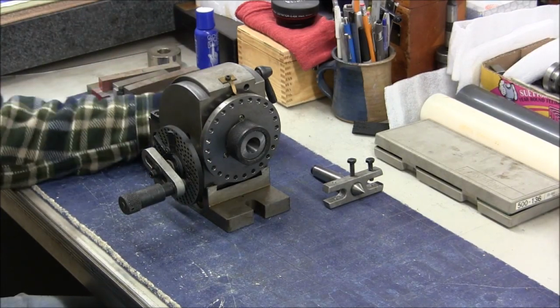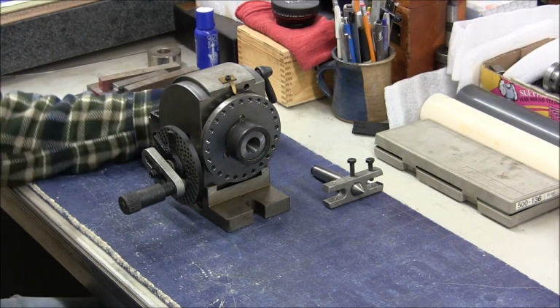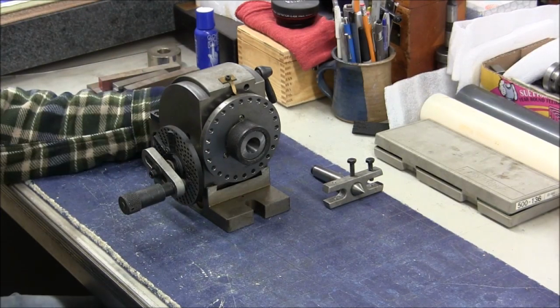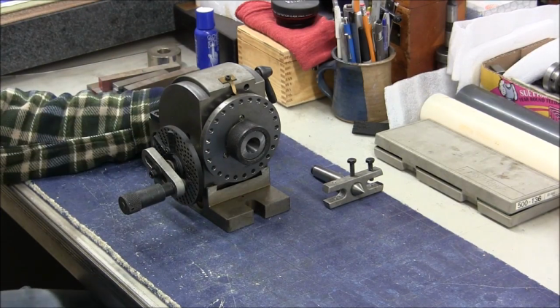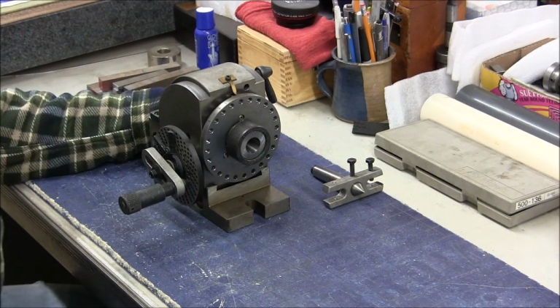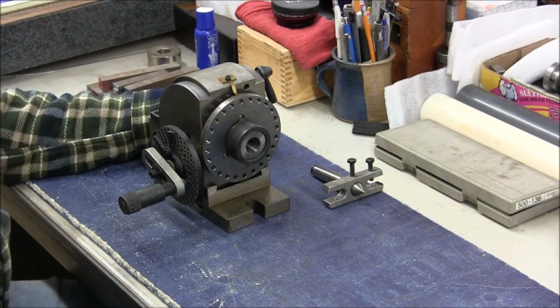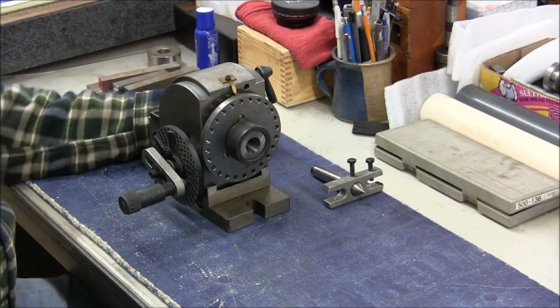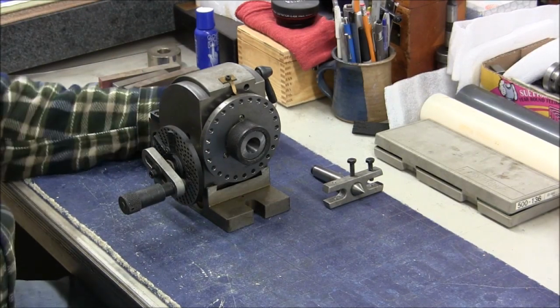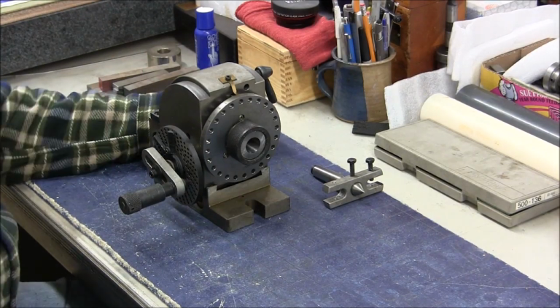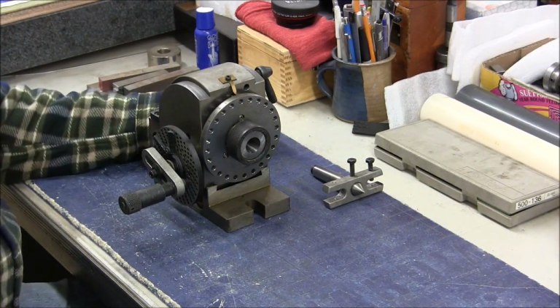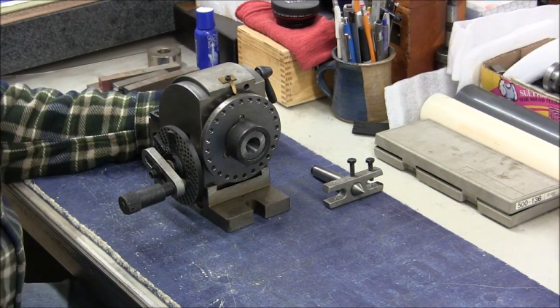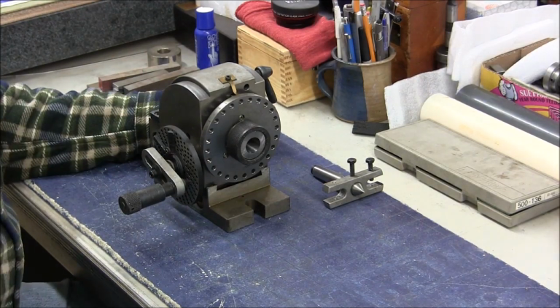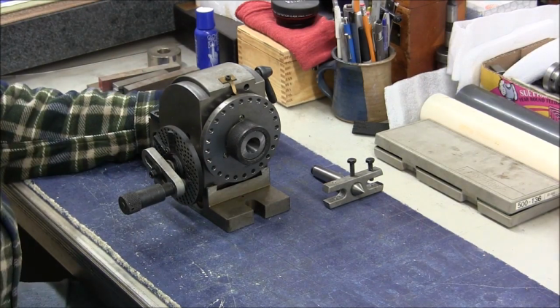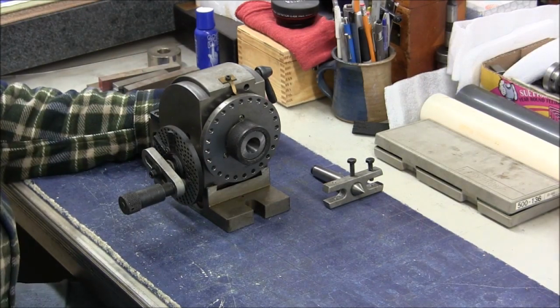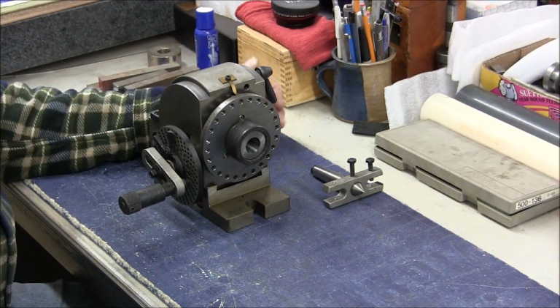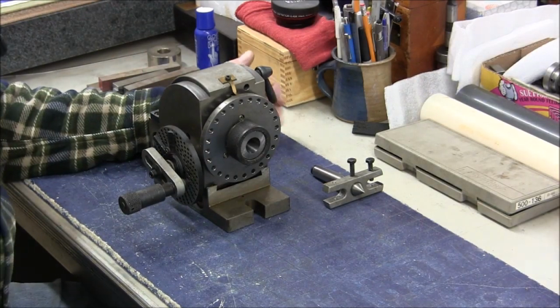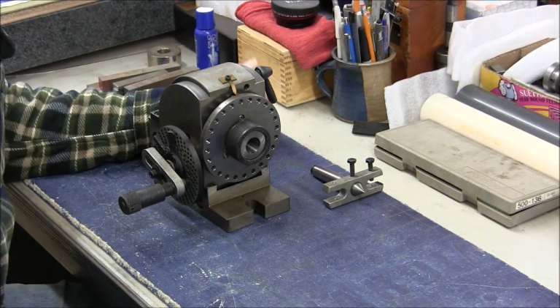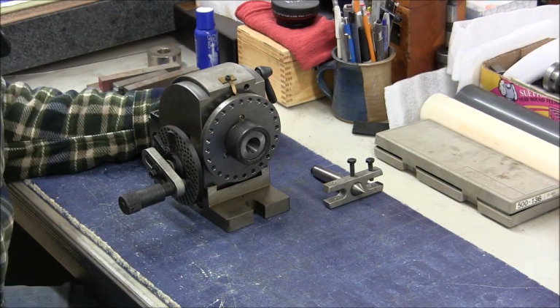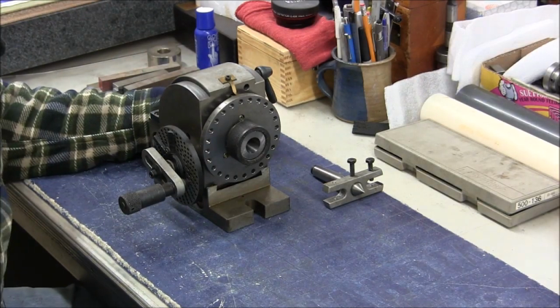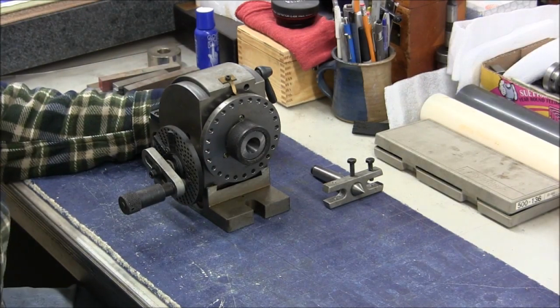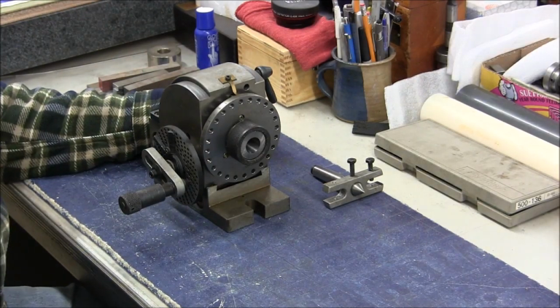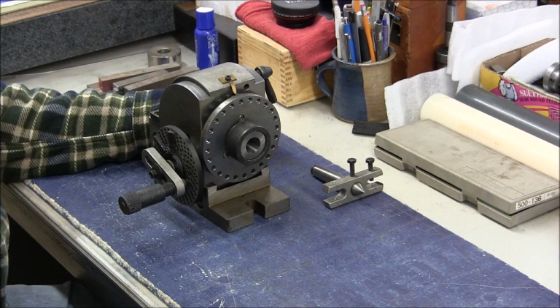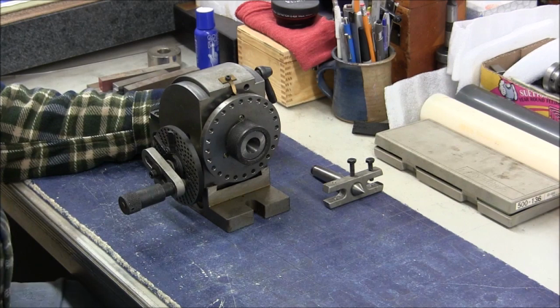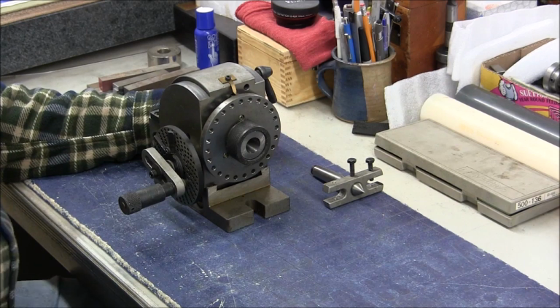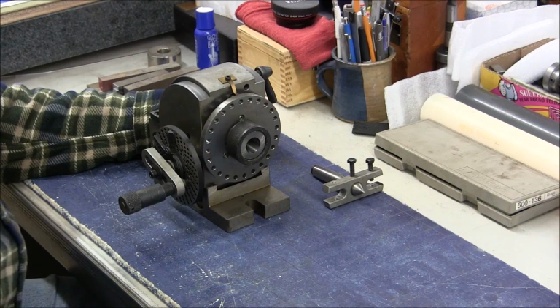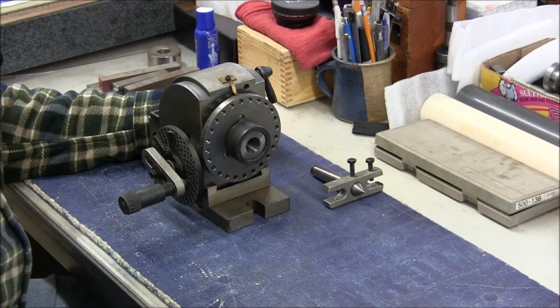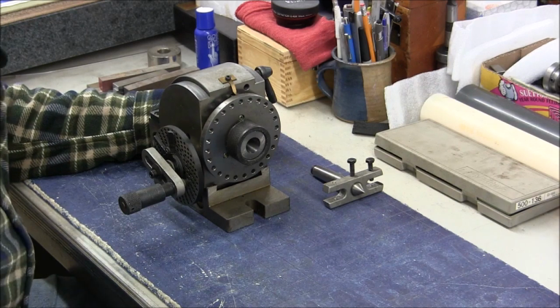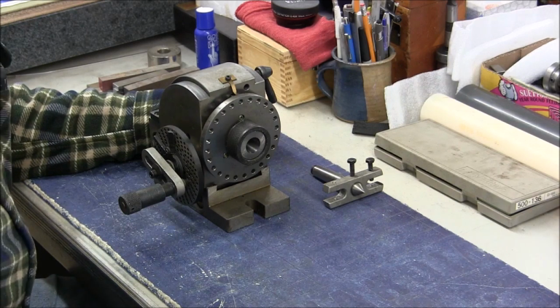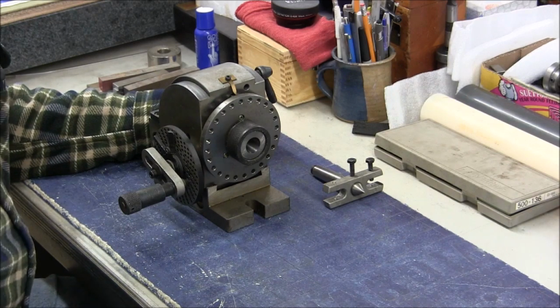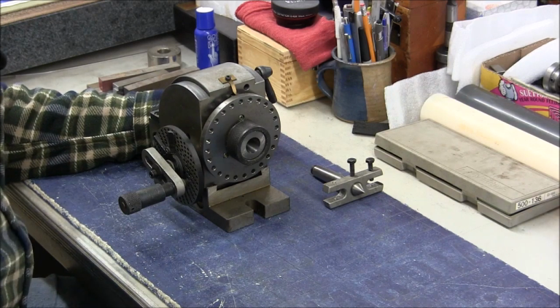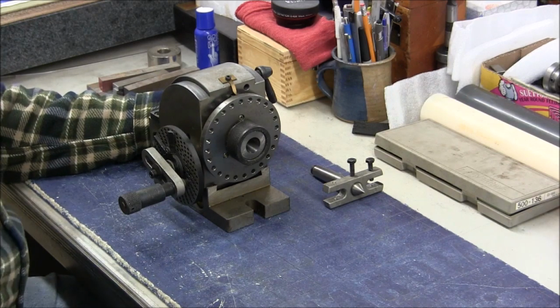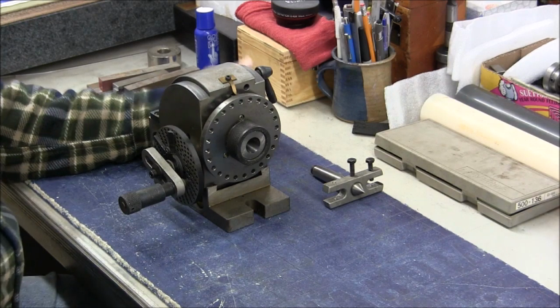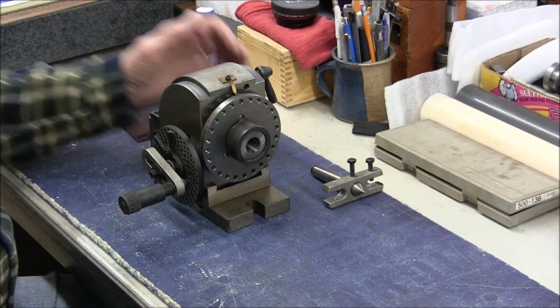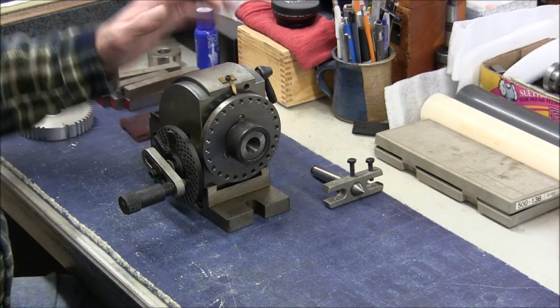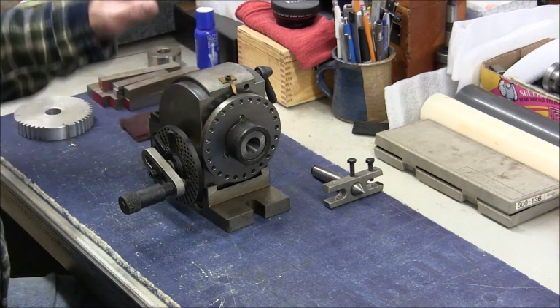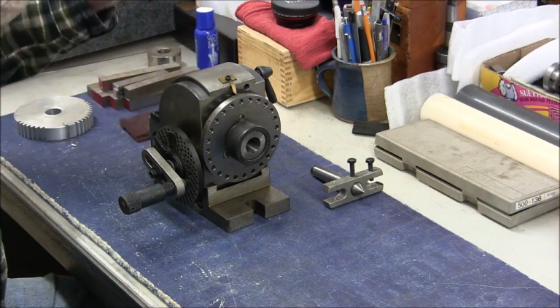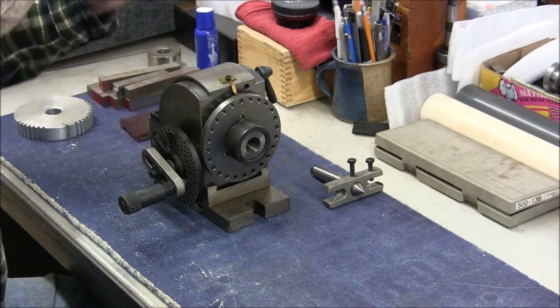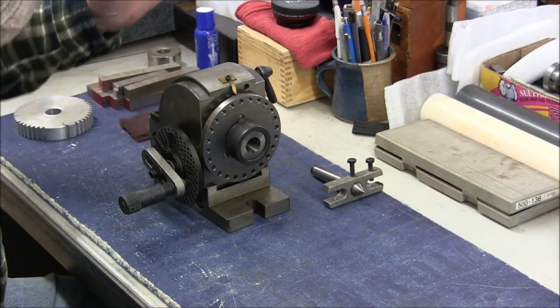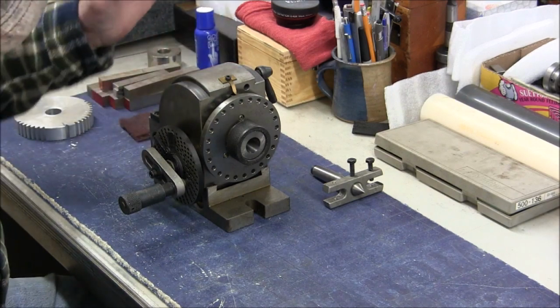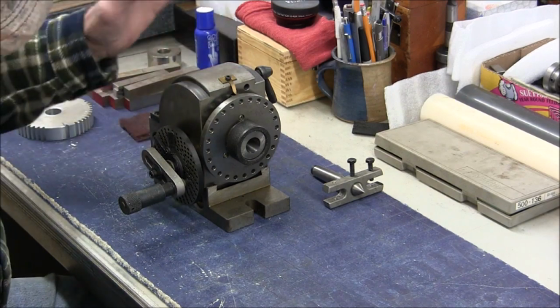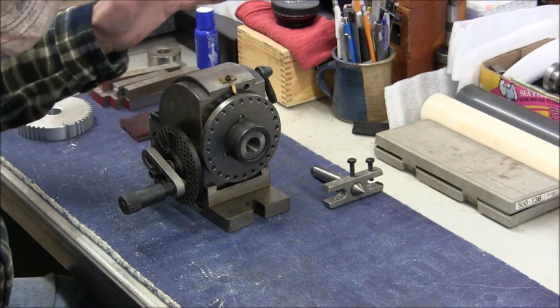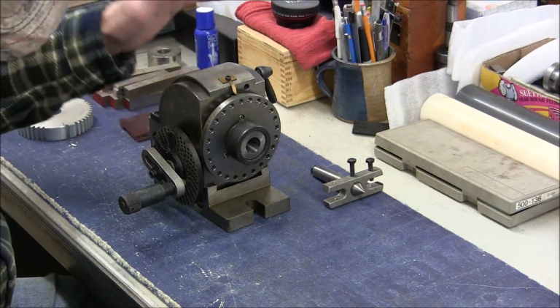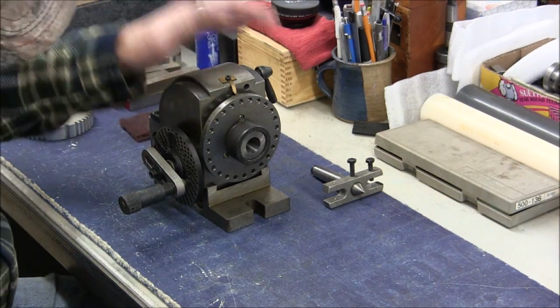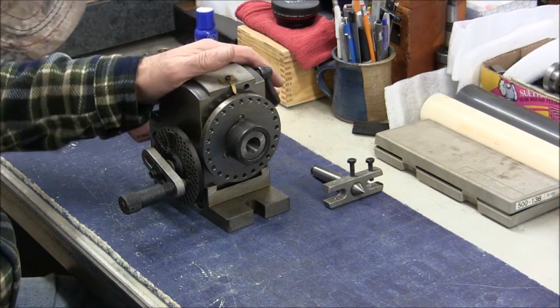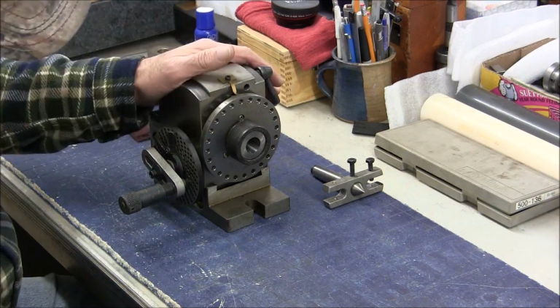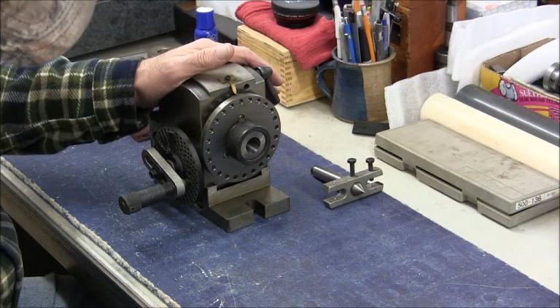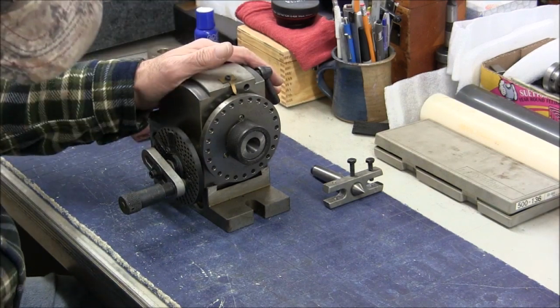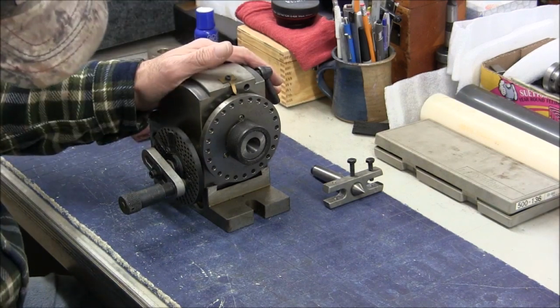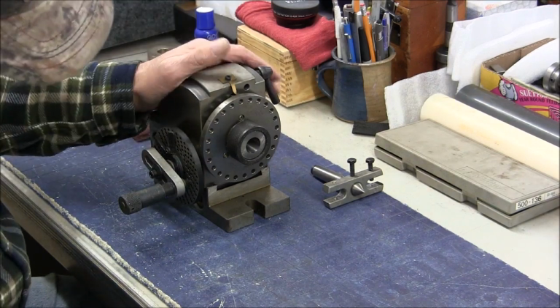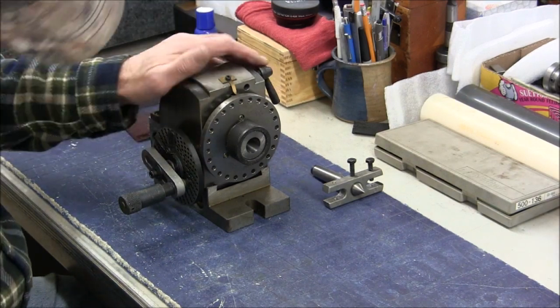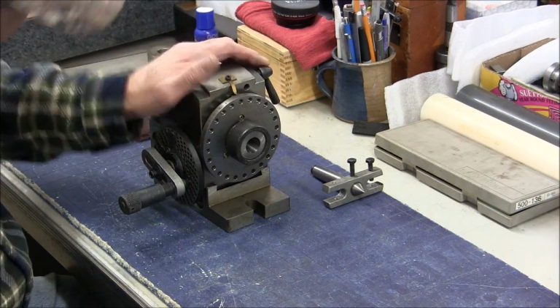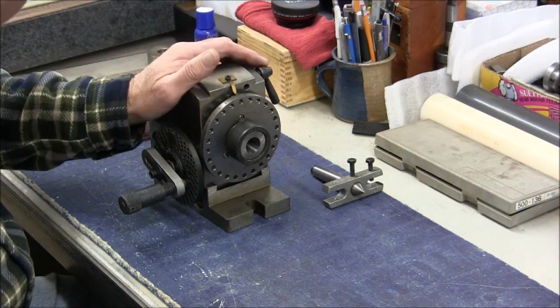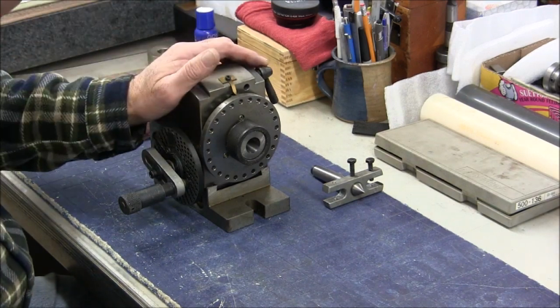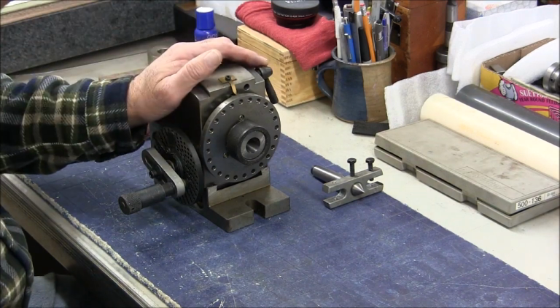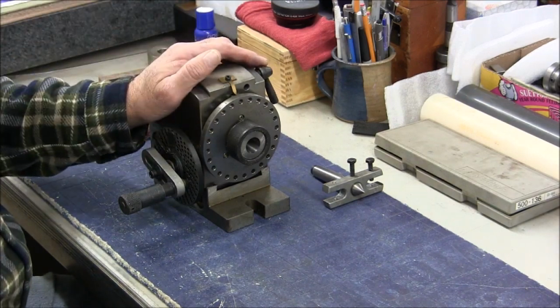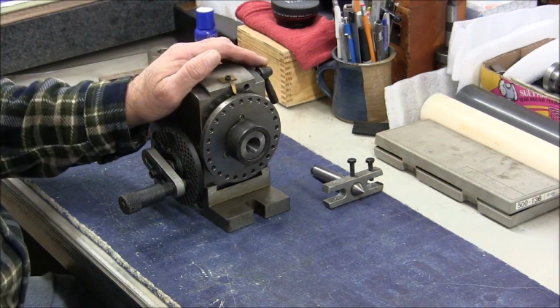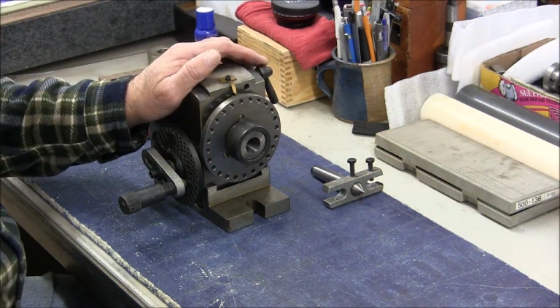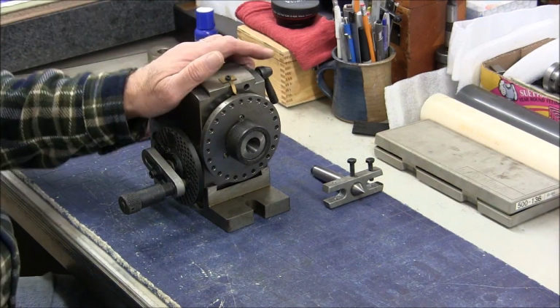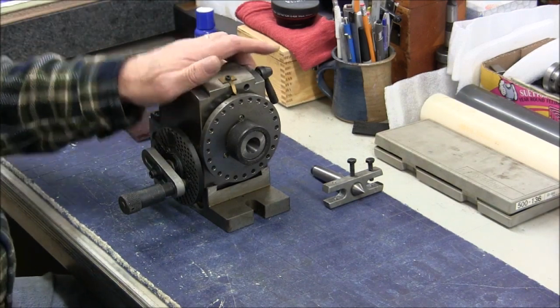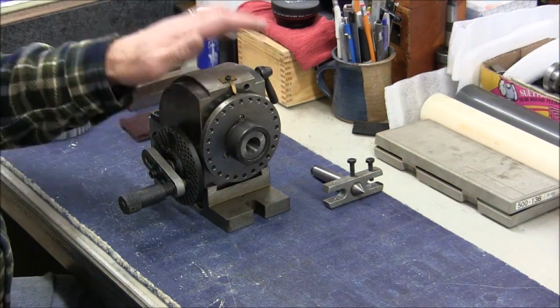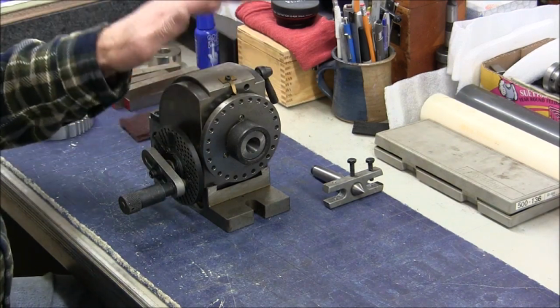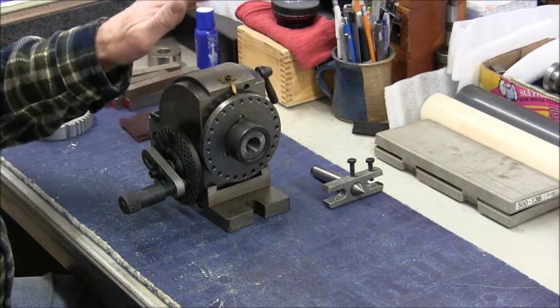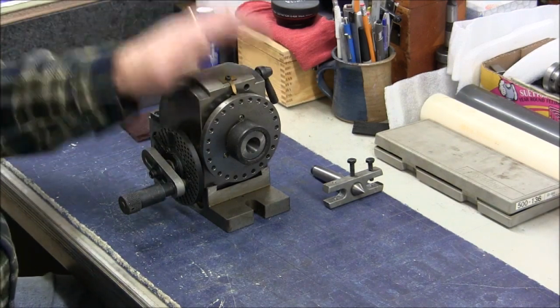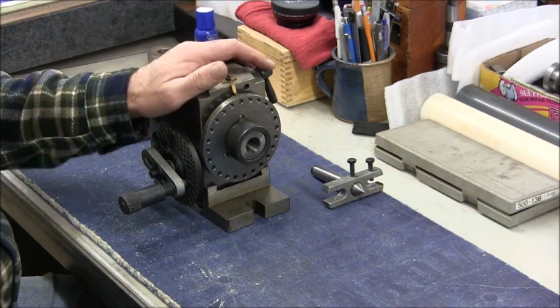Hi guys, Mike here. You're looking at the little index head that I used to make the gears for my bandsaw a little while back.